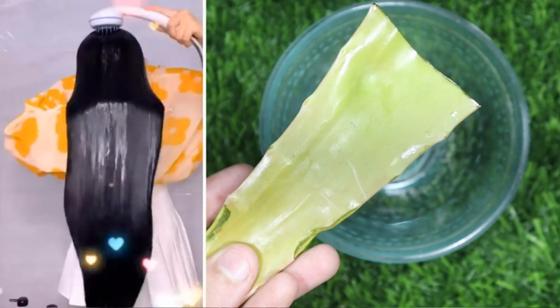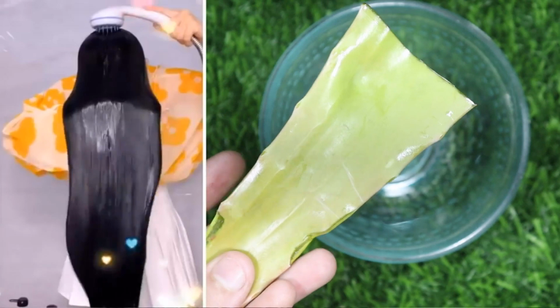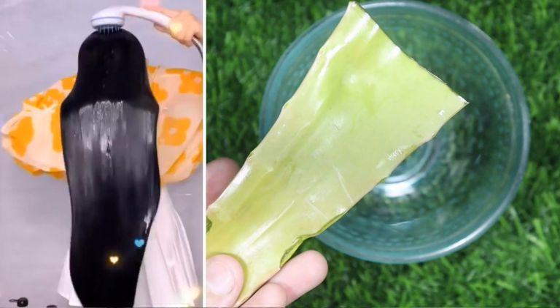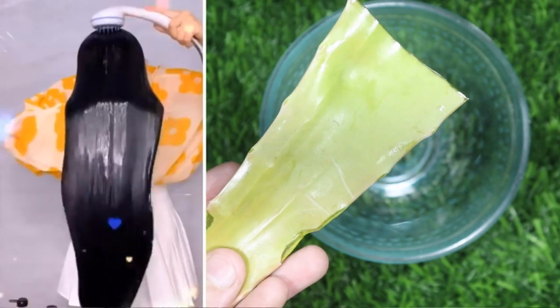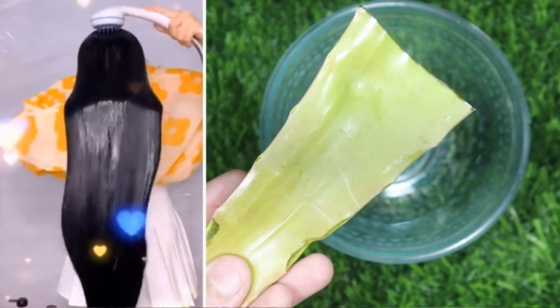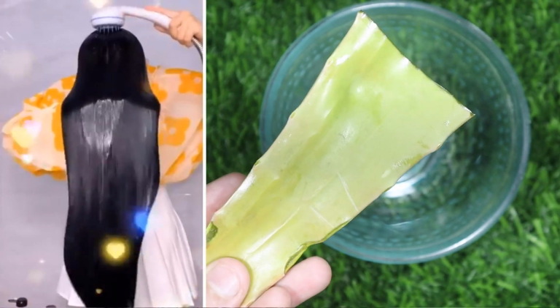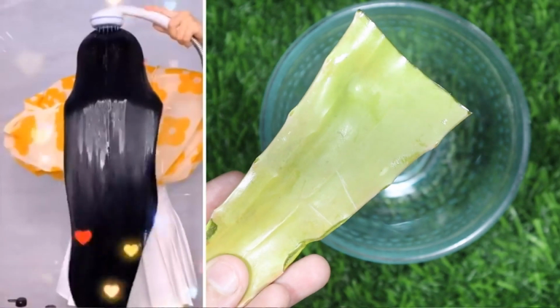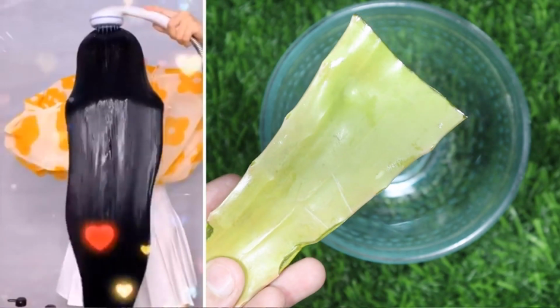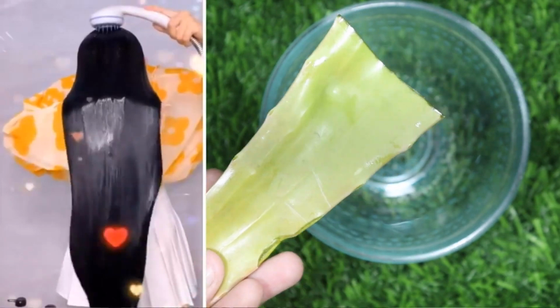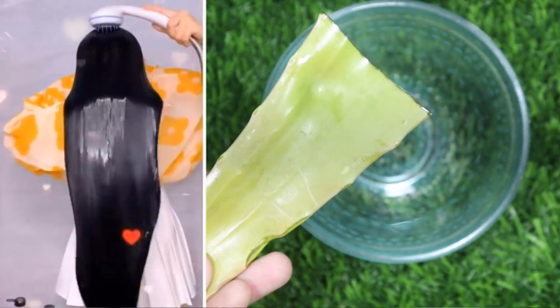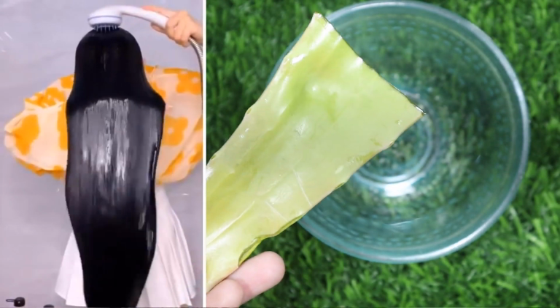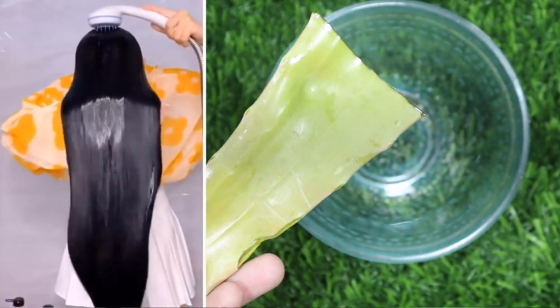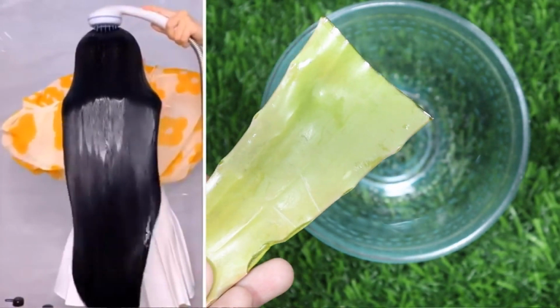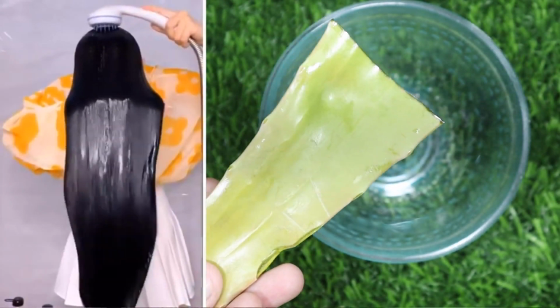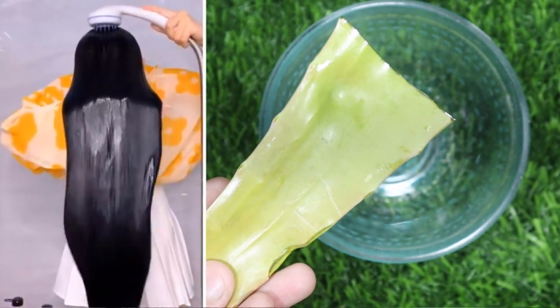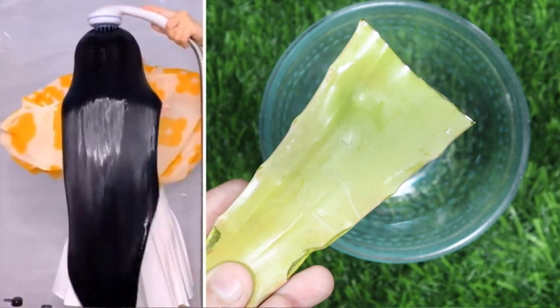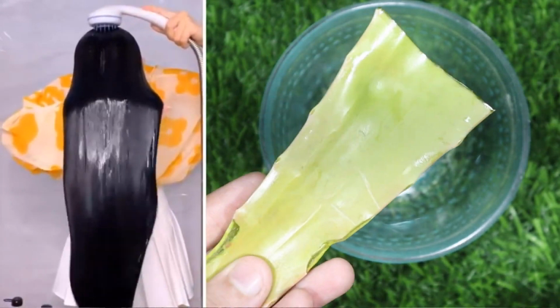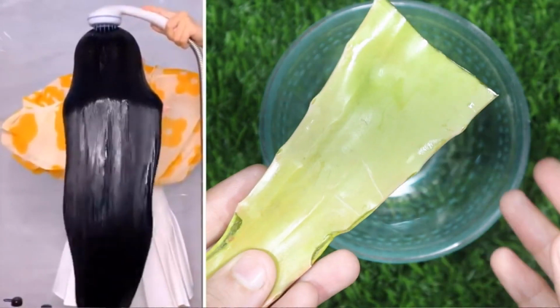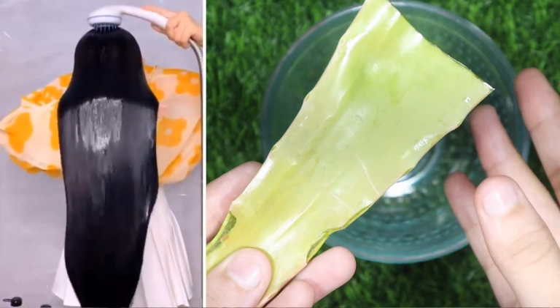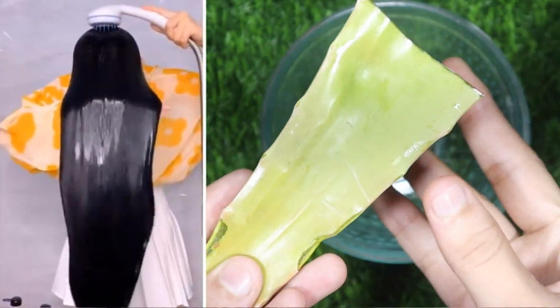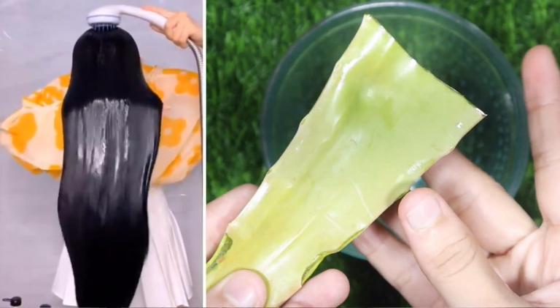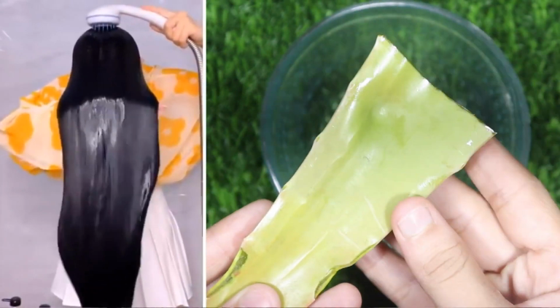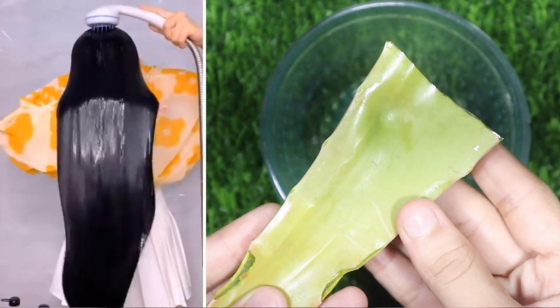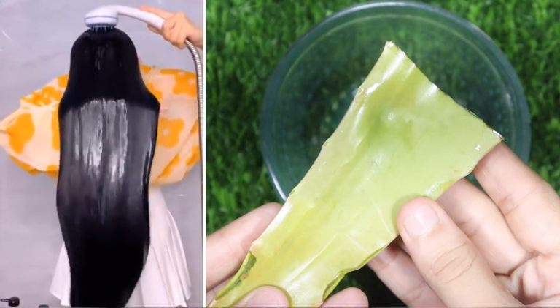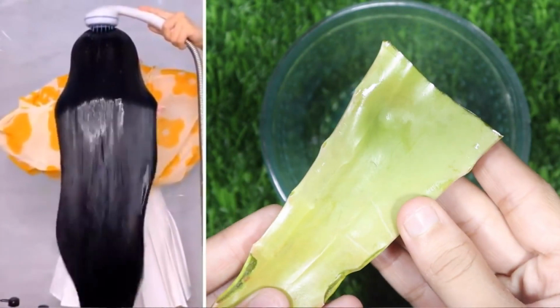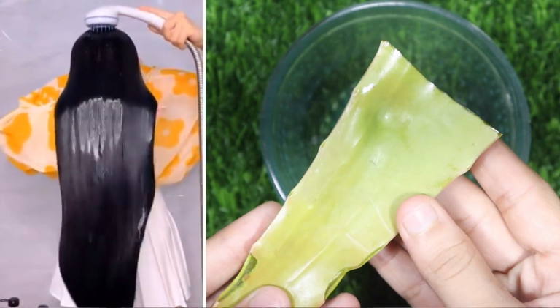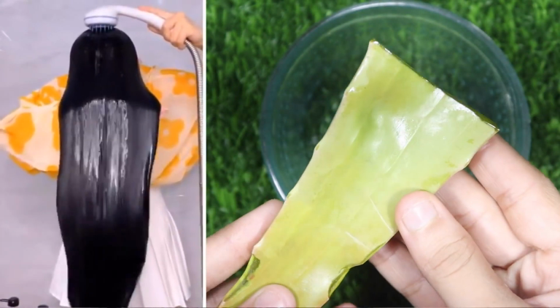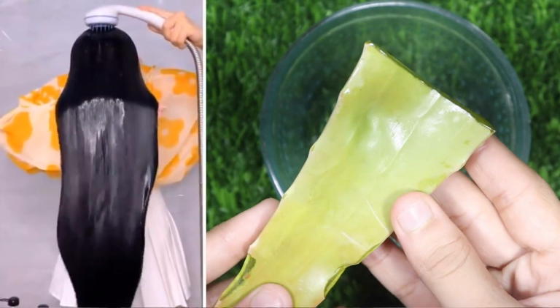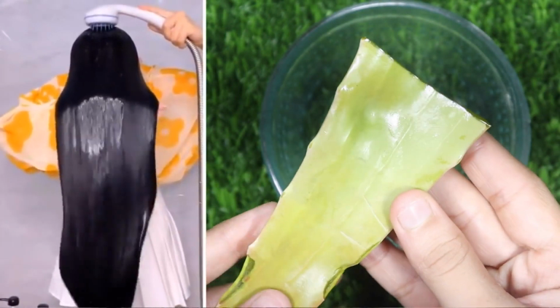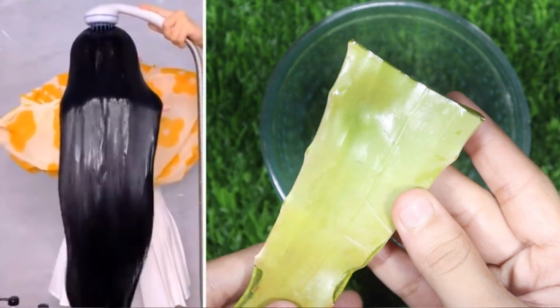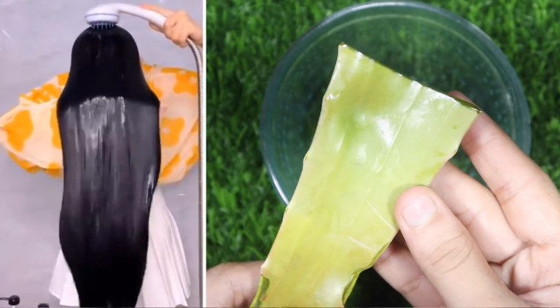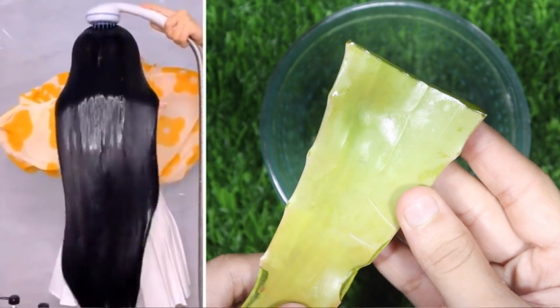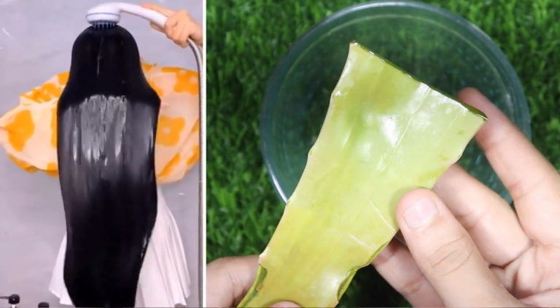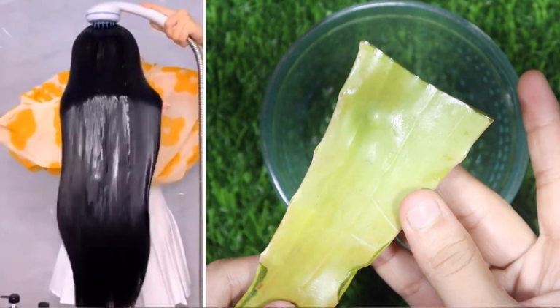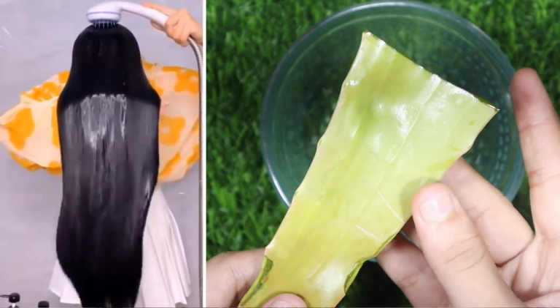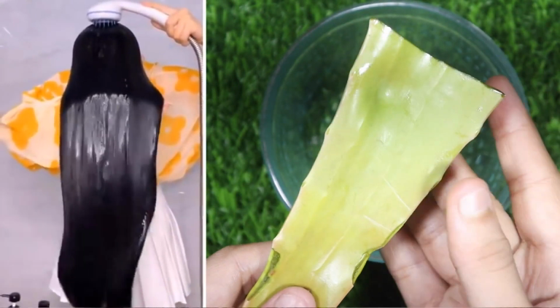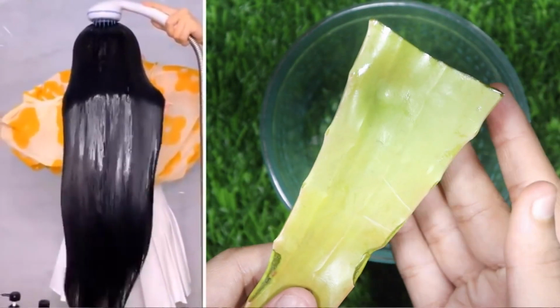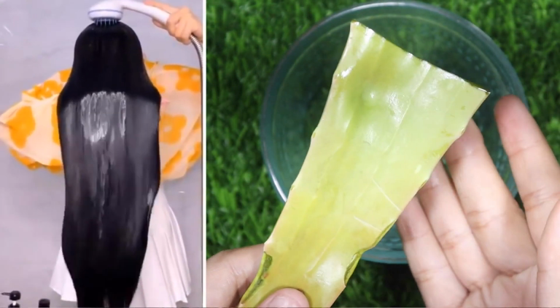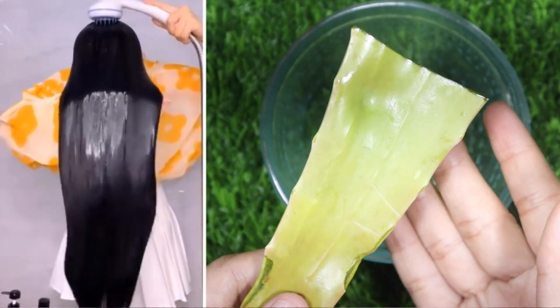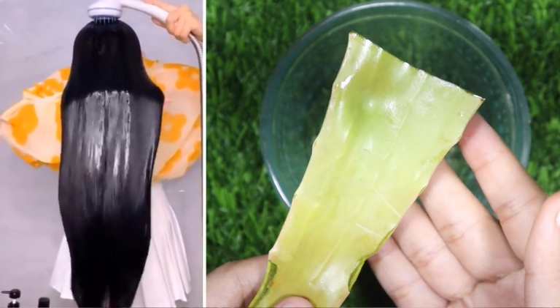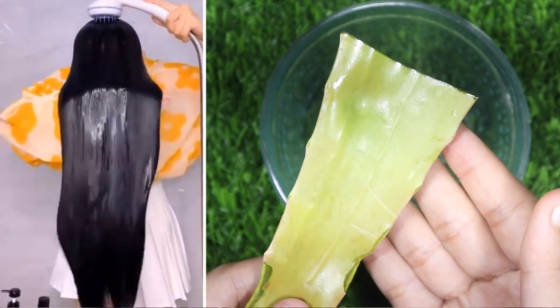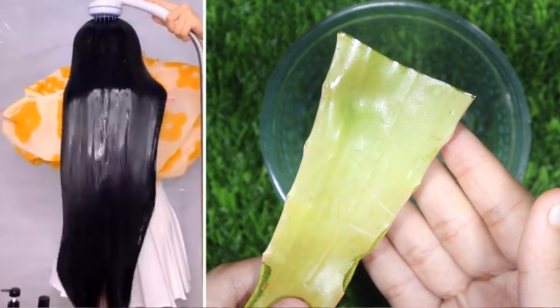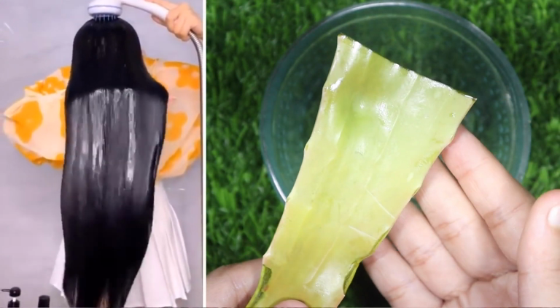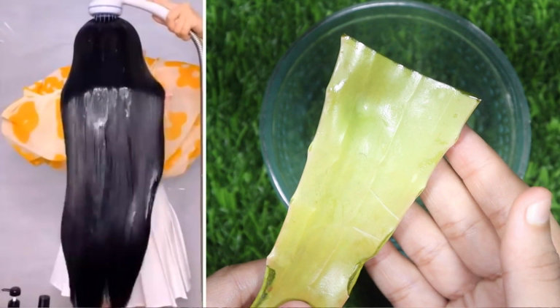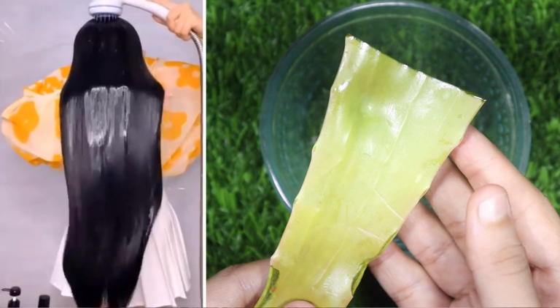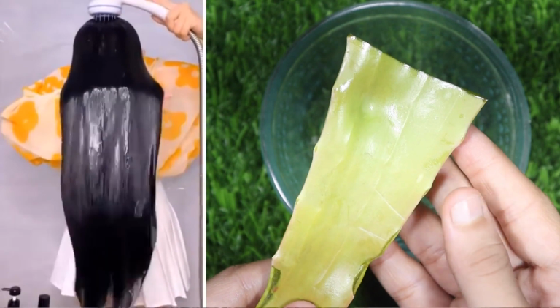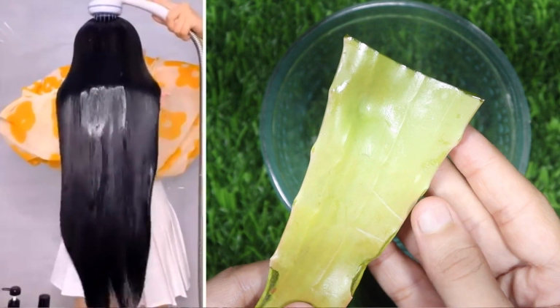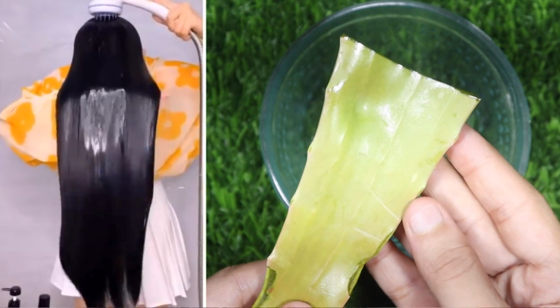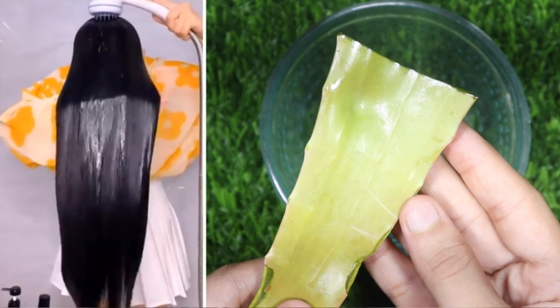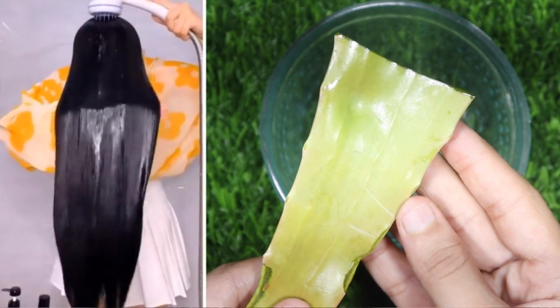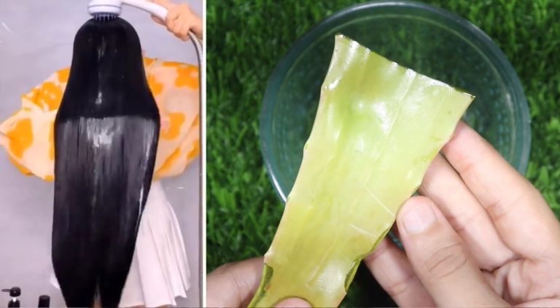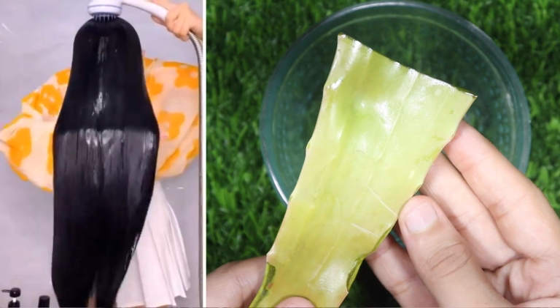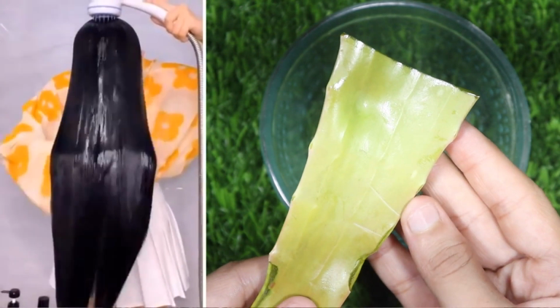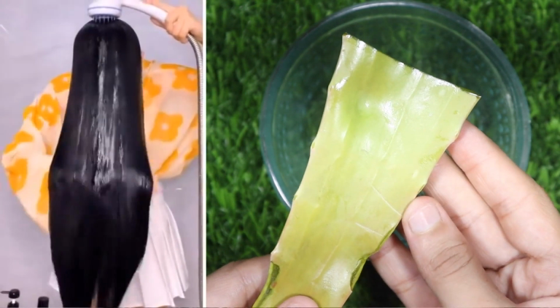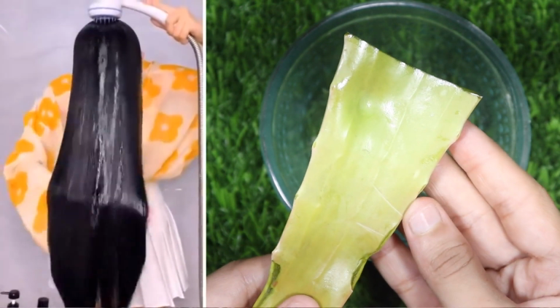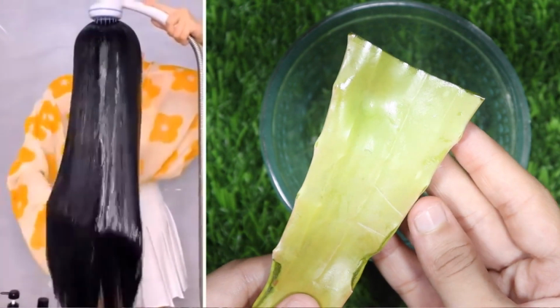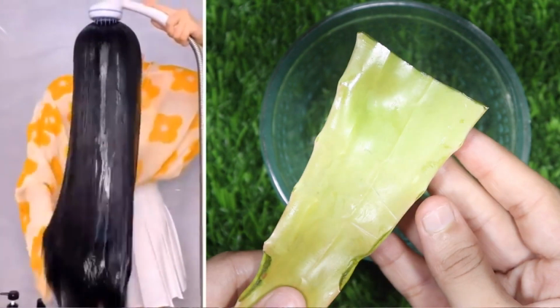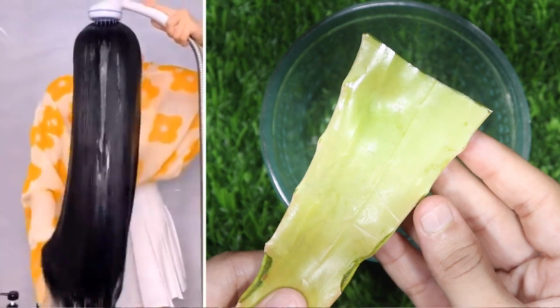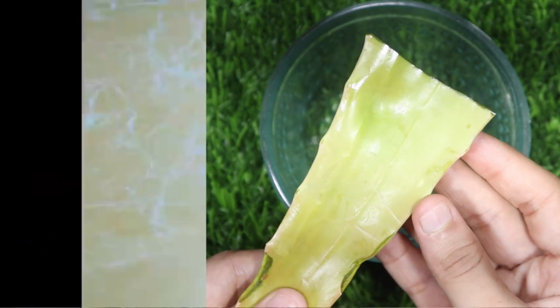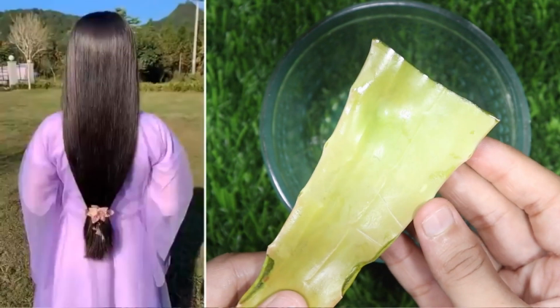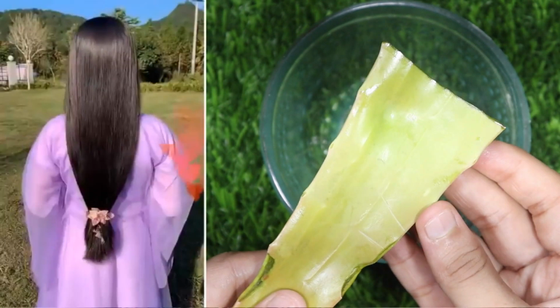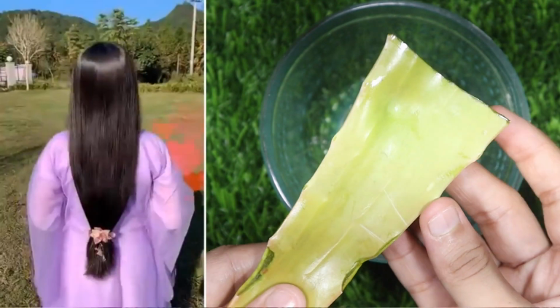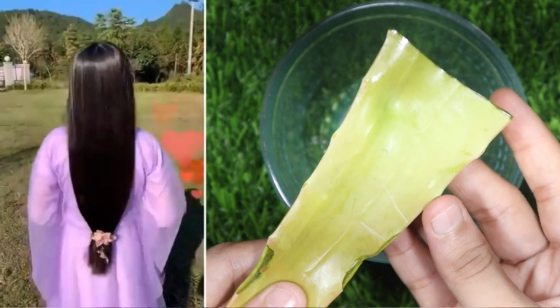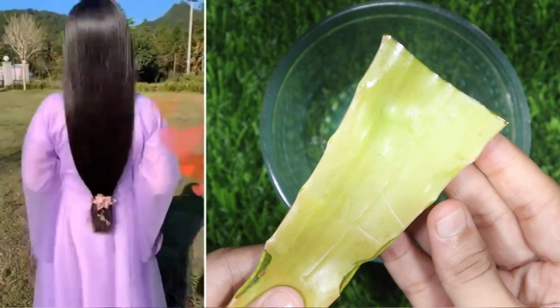Hi friends, welcome back to my another video. In this video, I am going to show you how you can make your hair long or short.